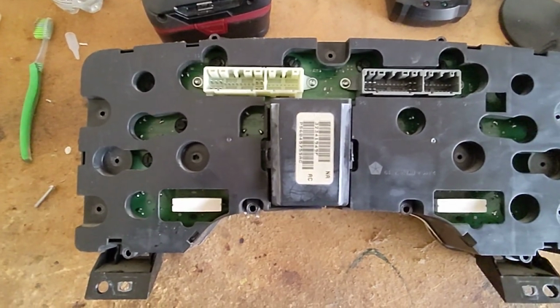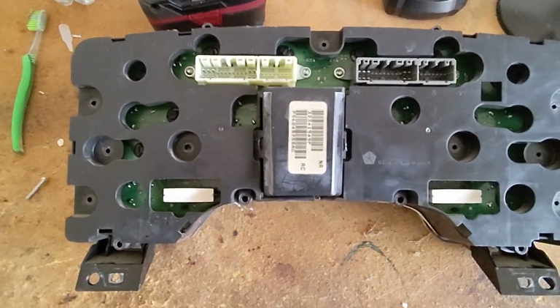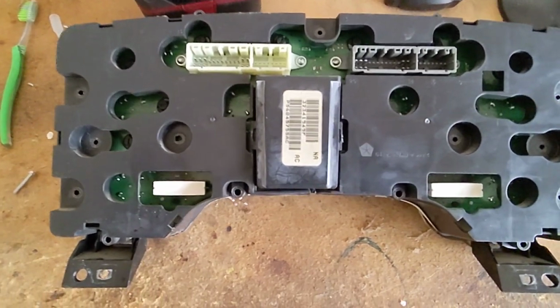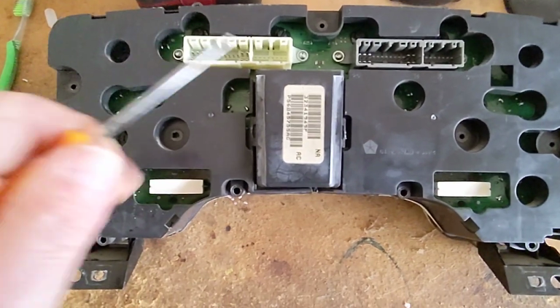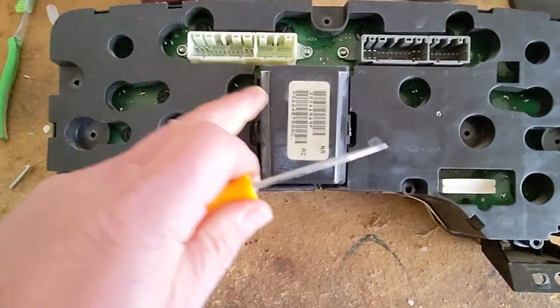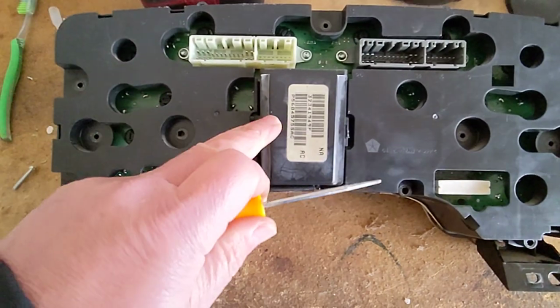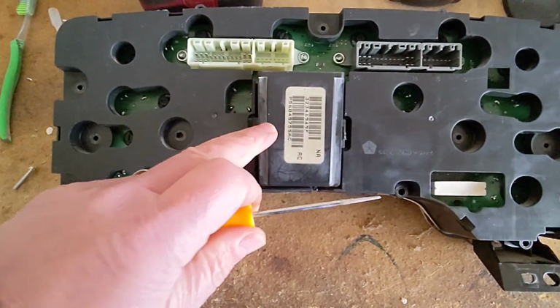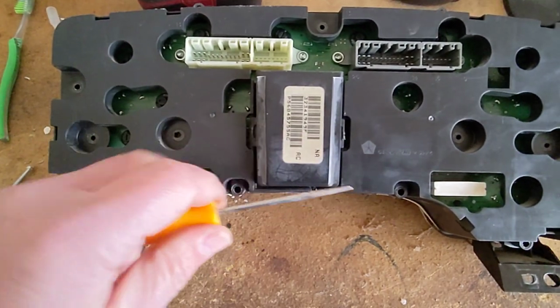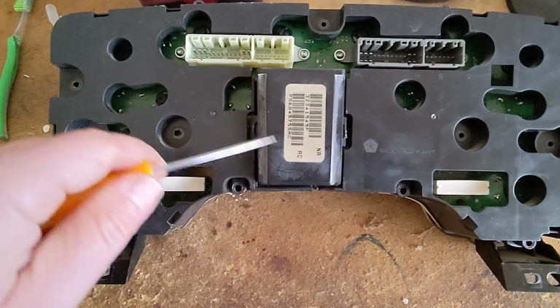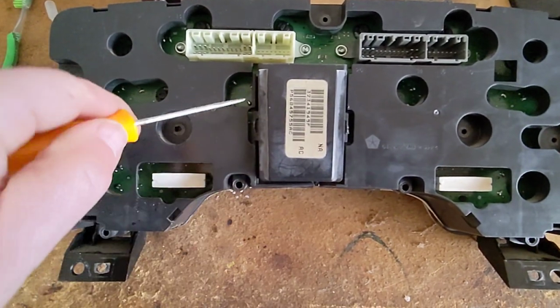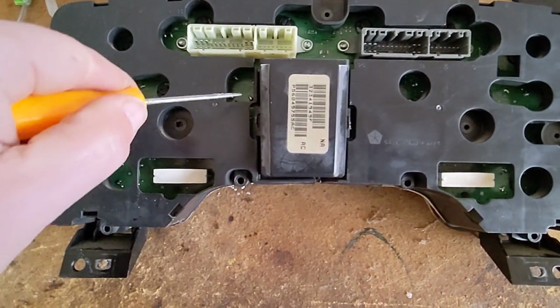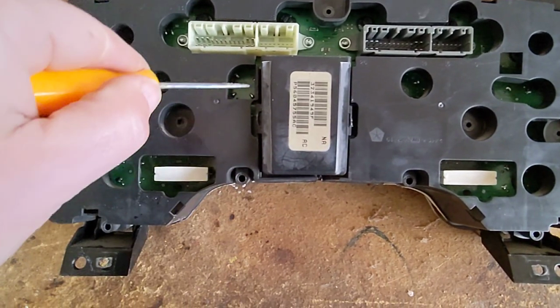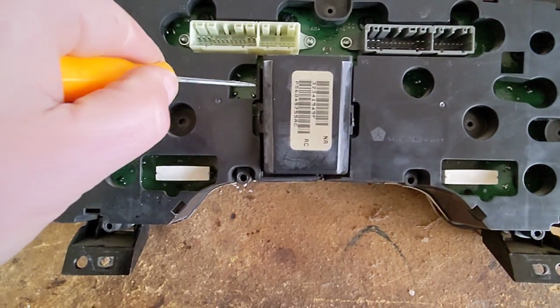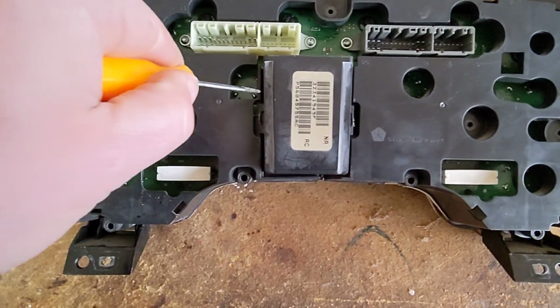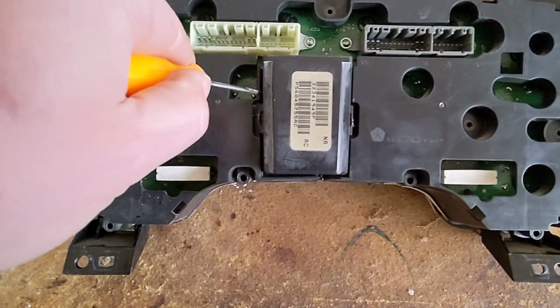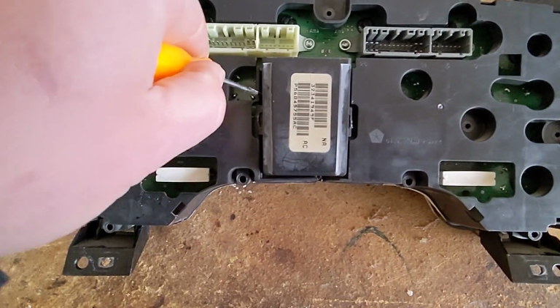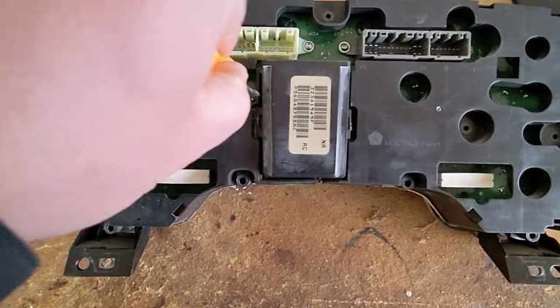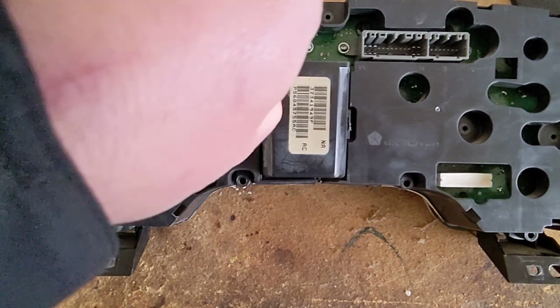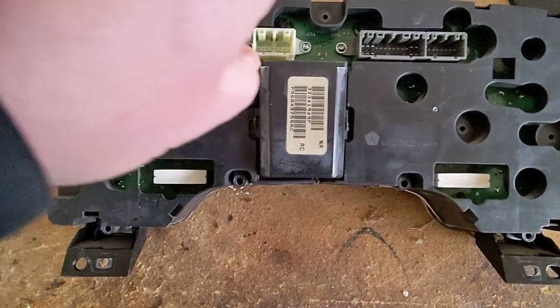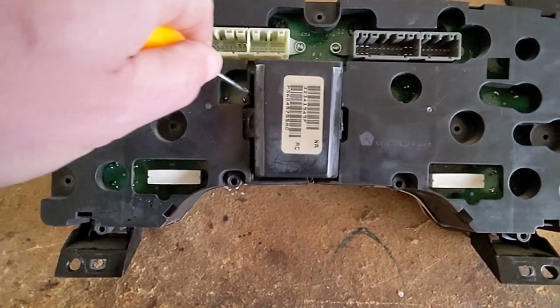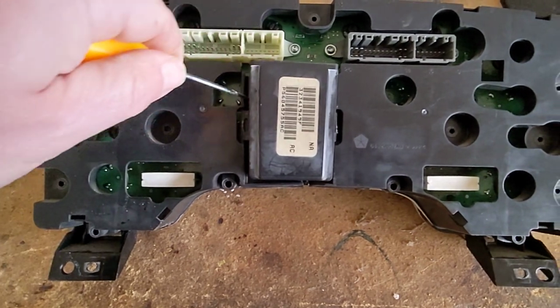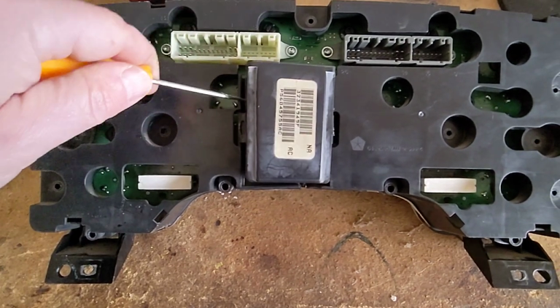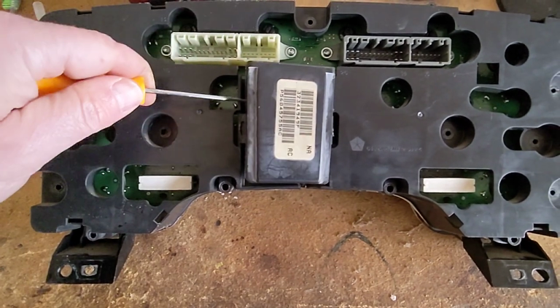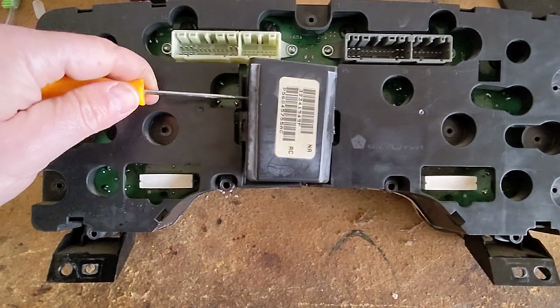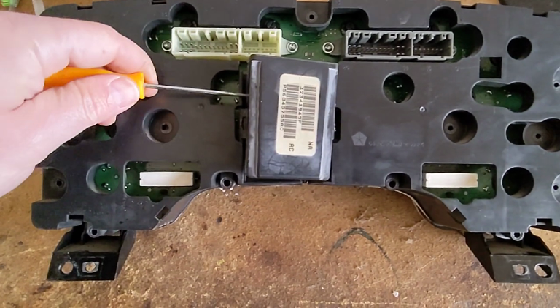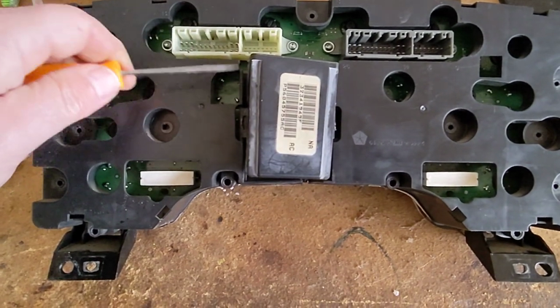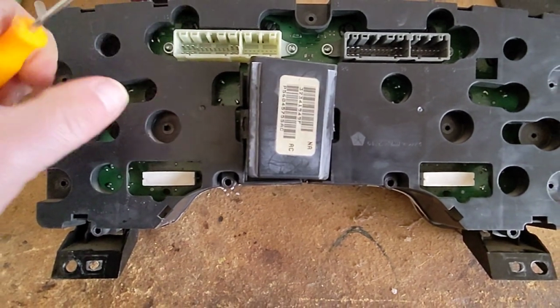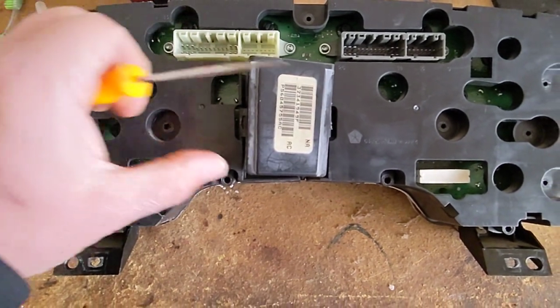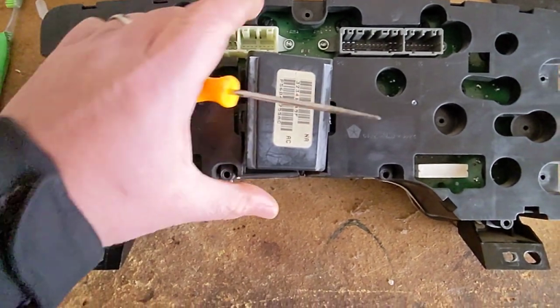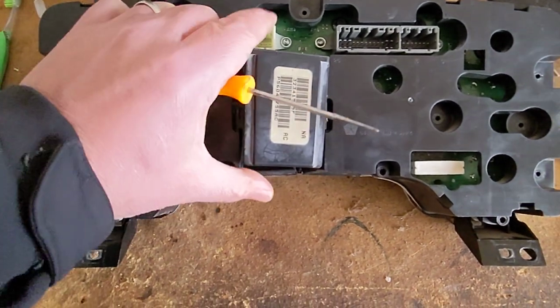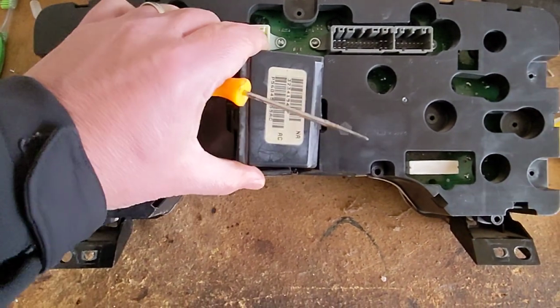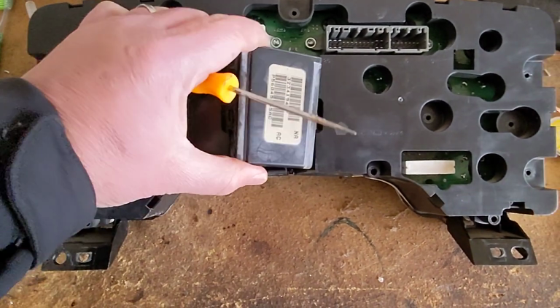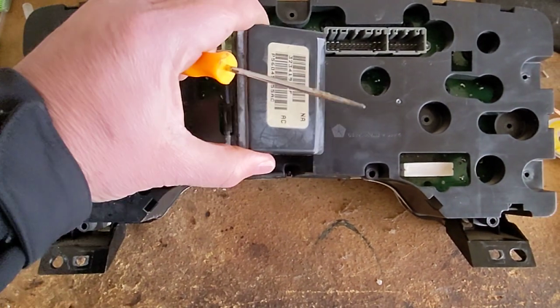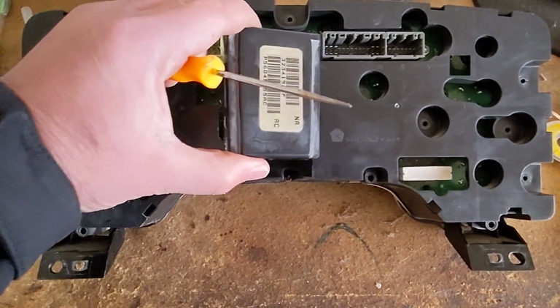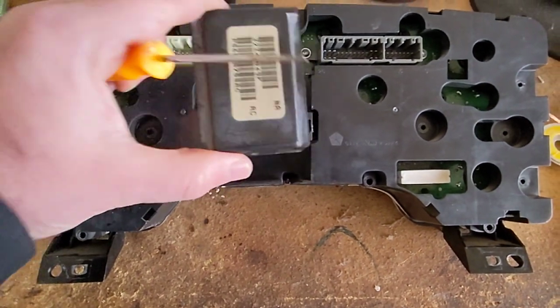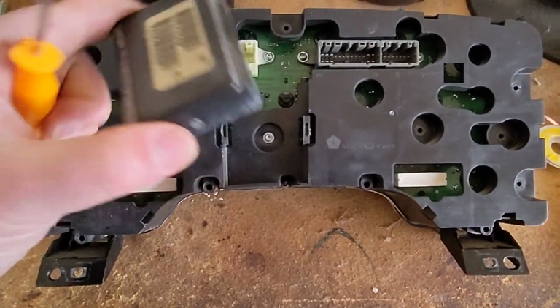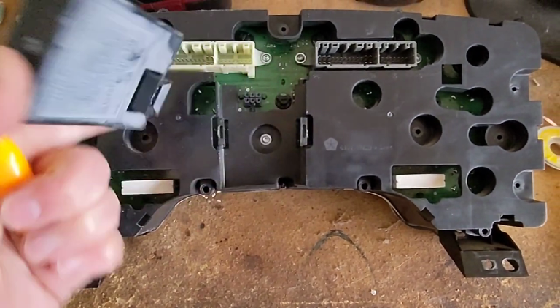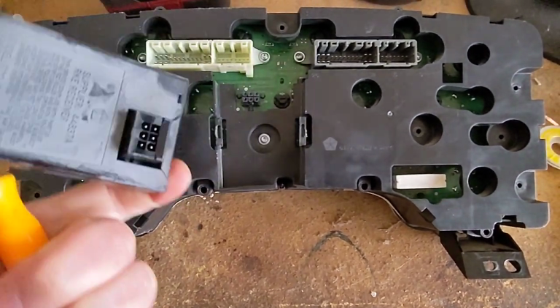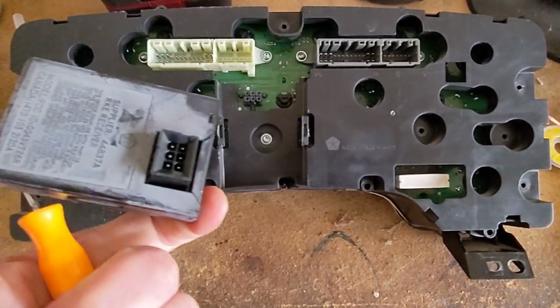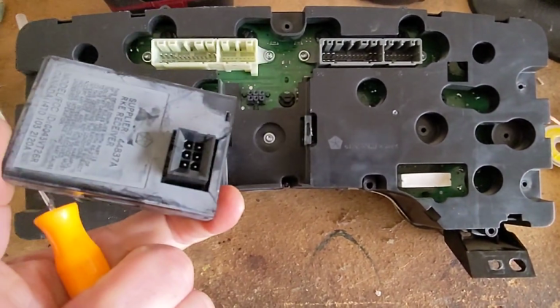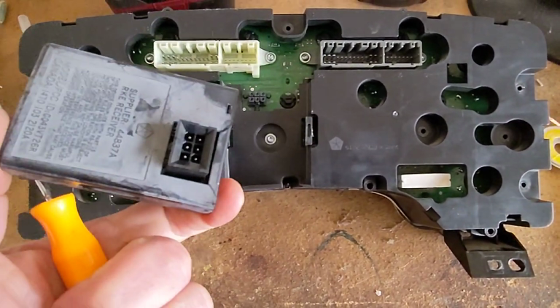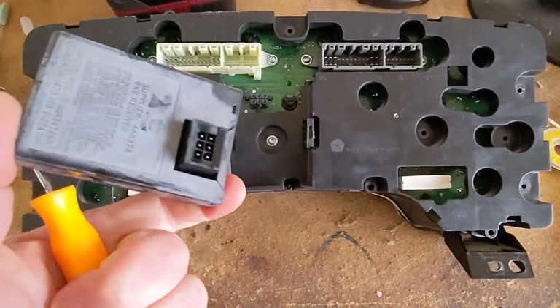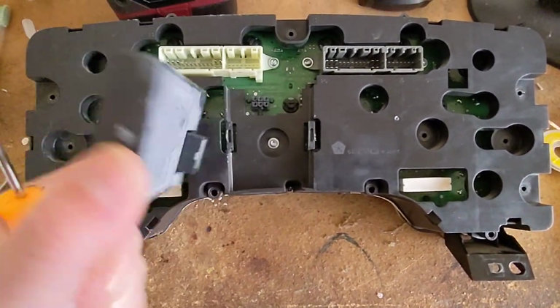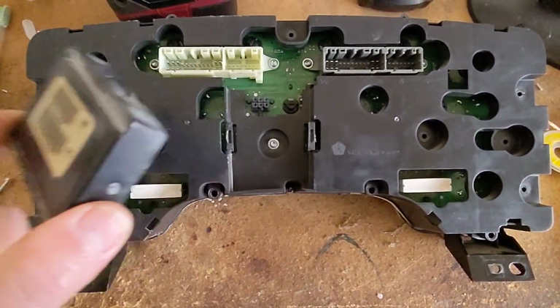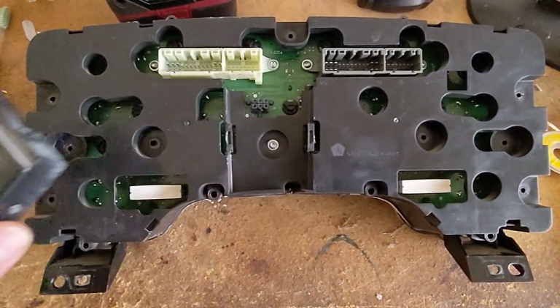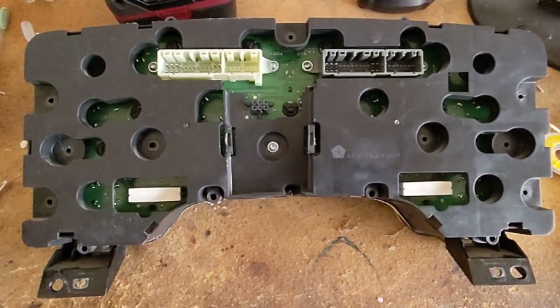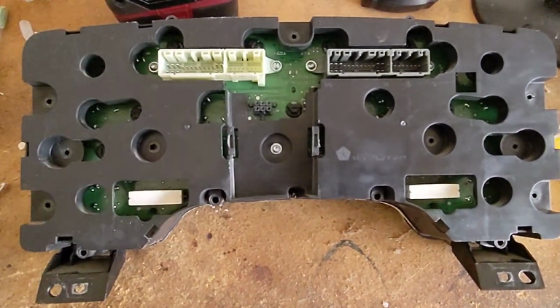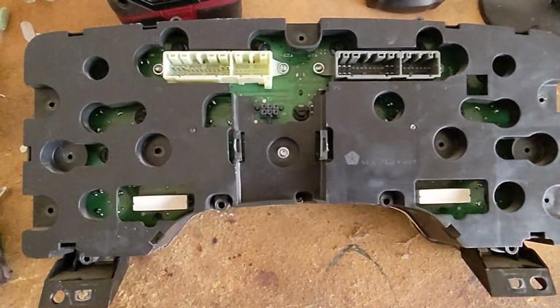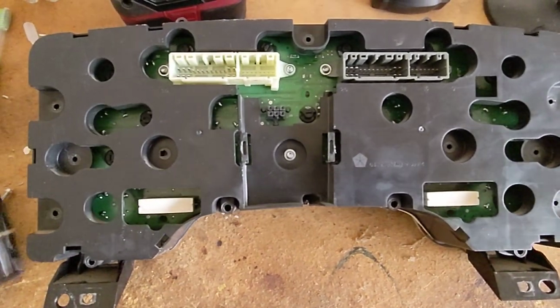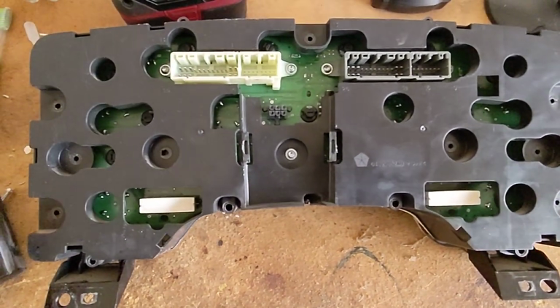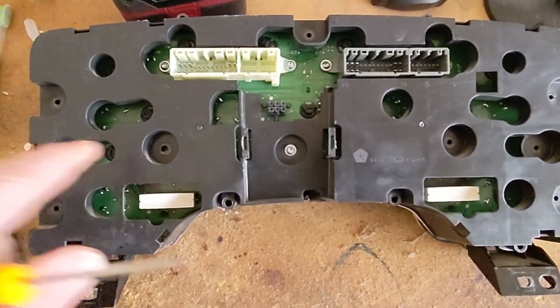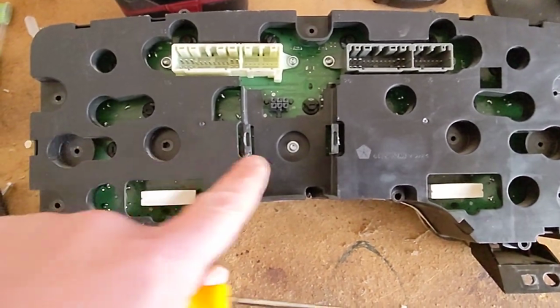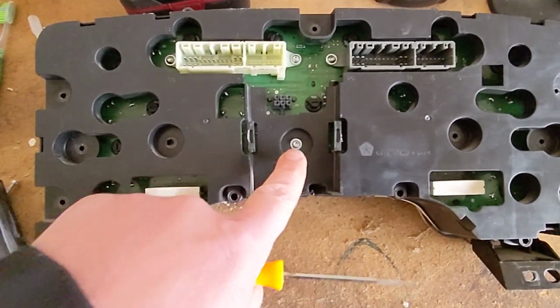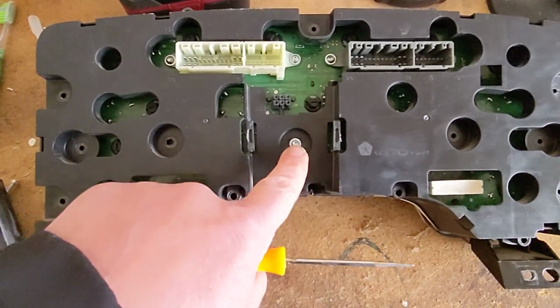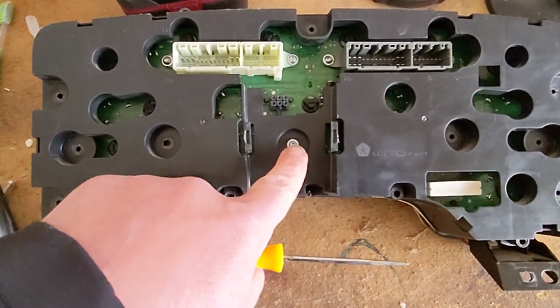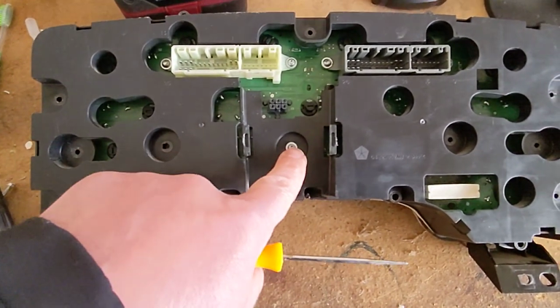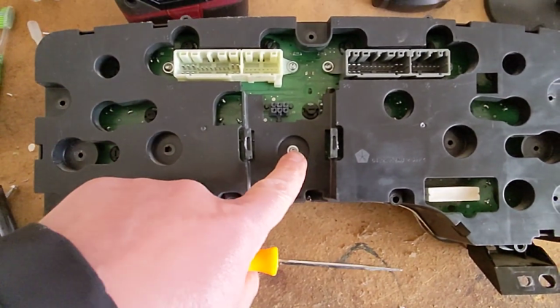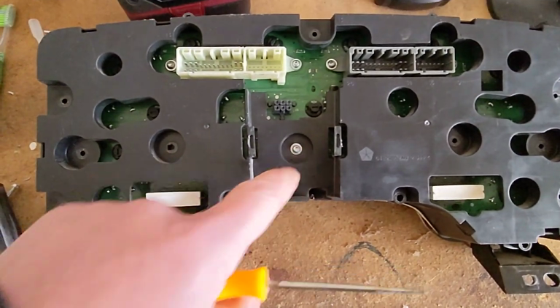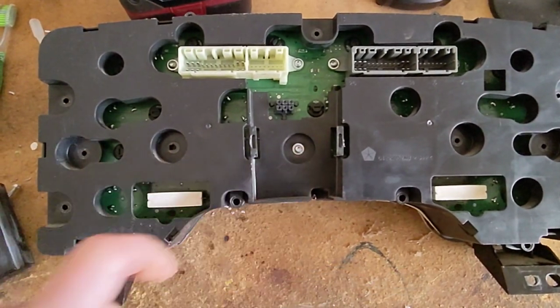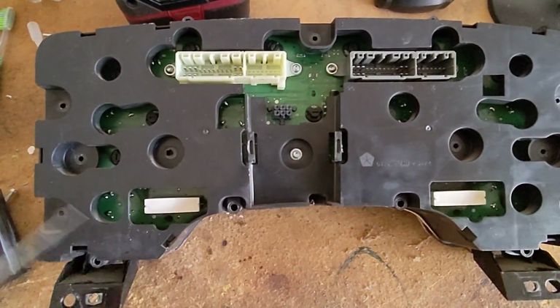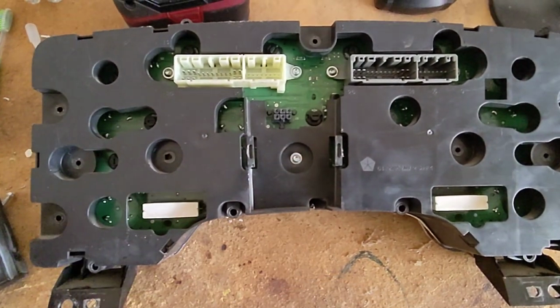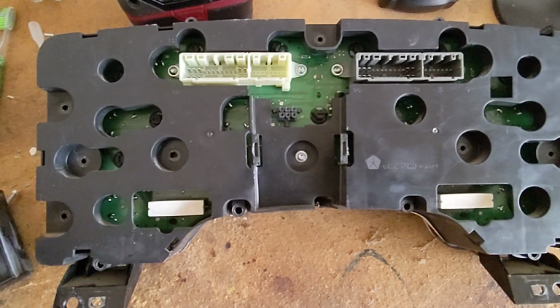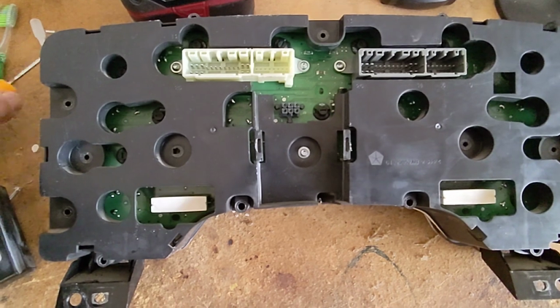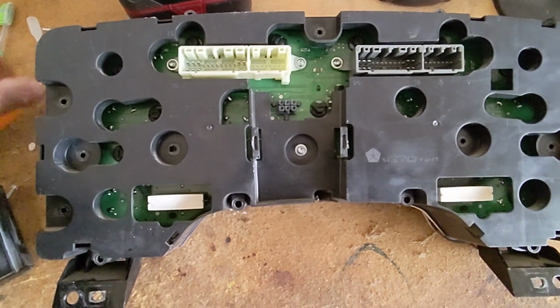This guy you can just pop out. There's one screw right there.